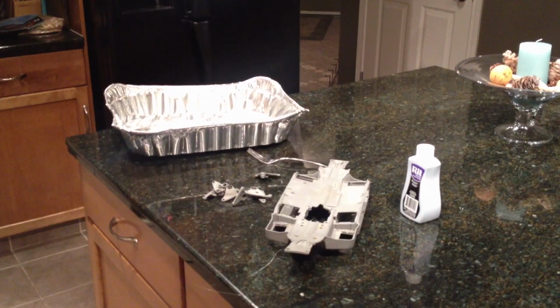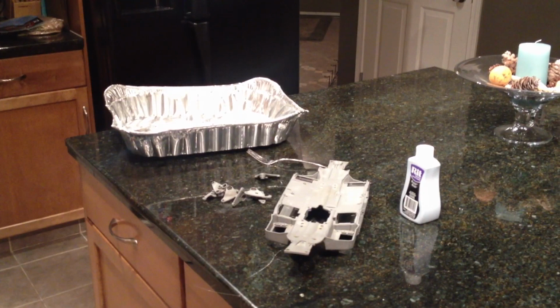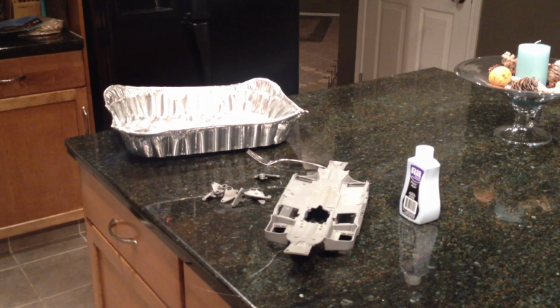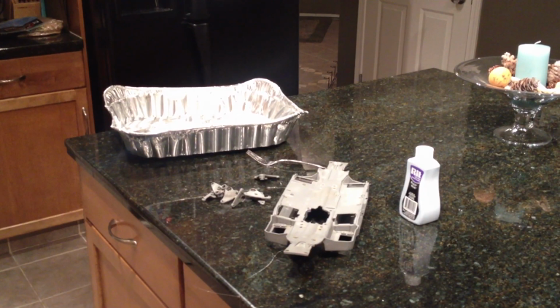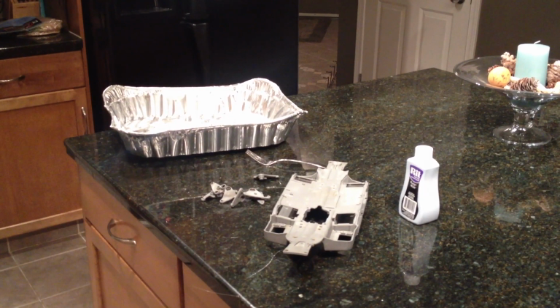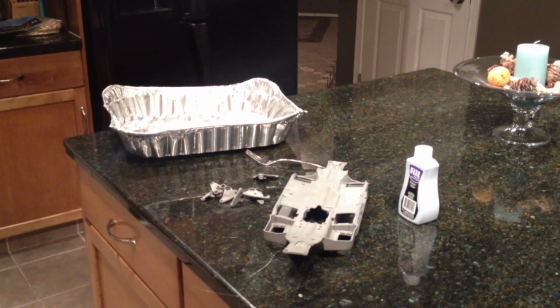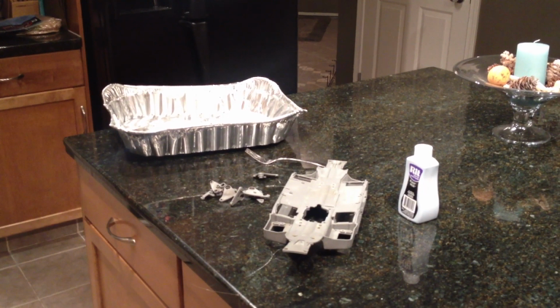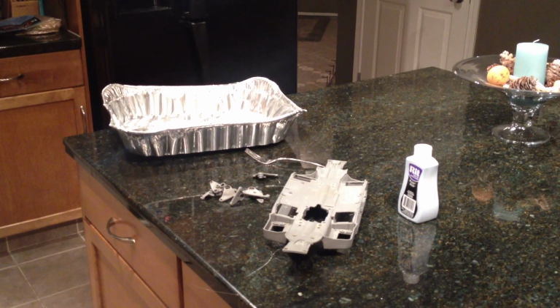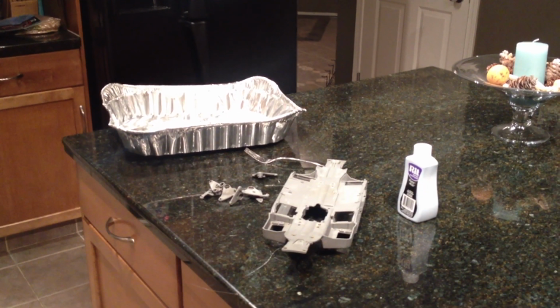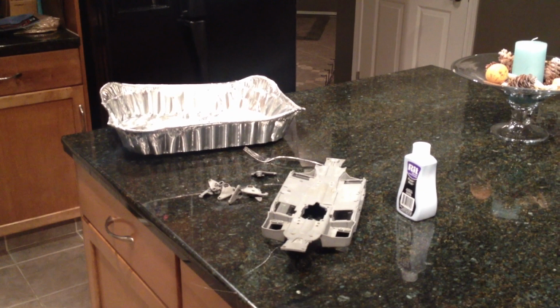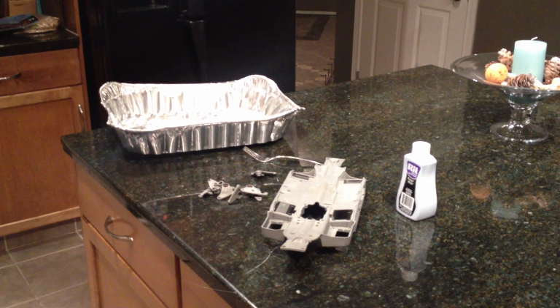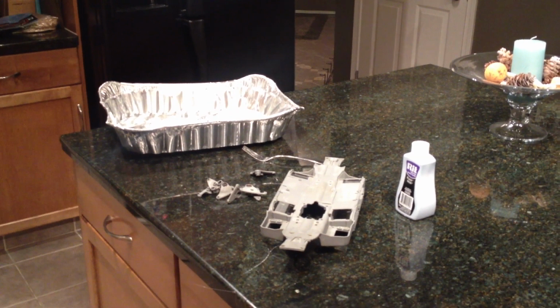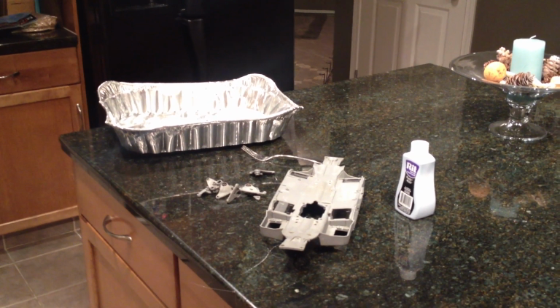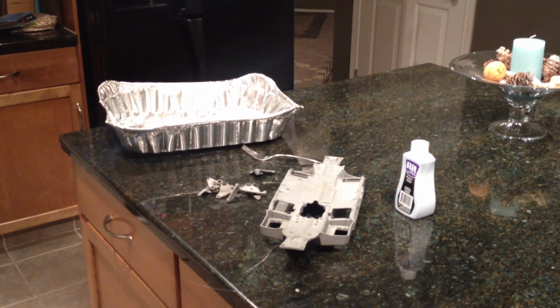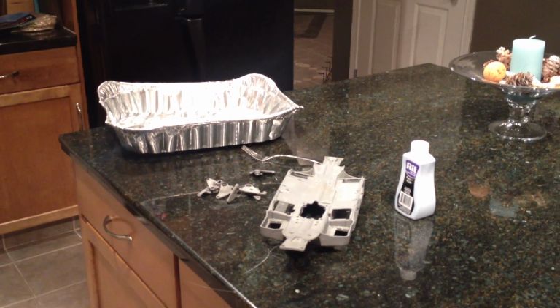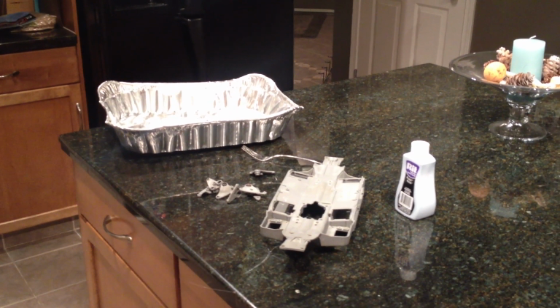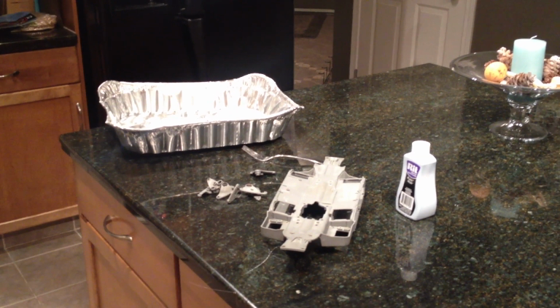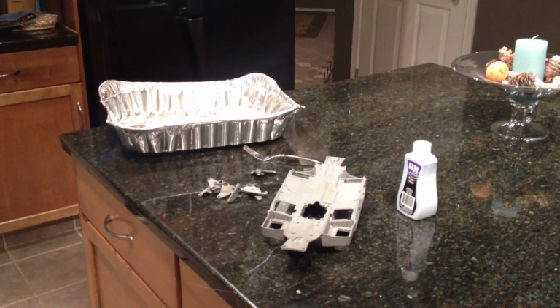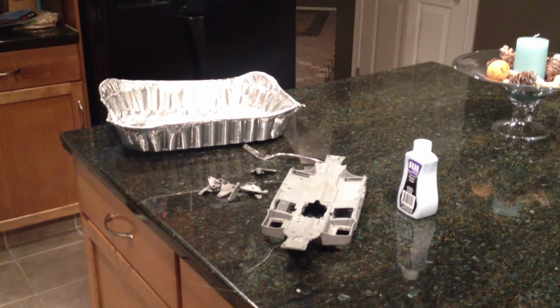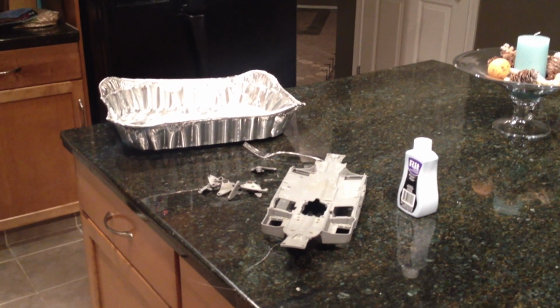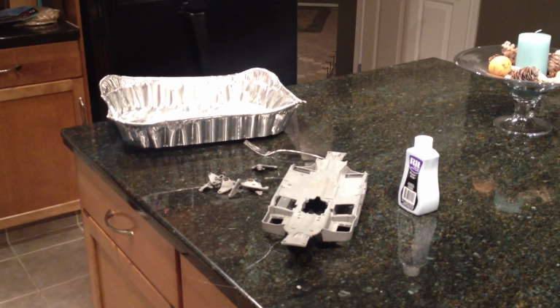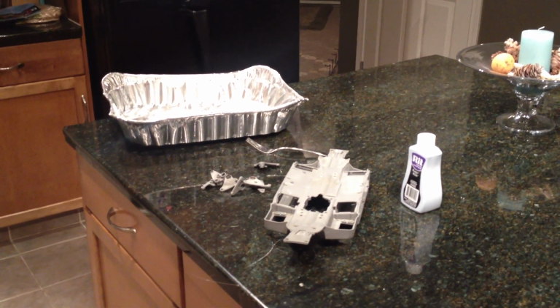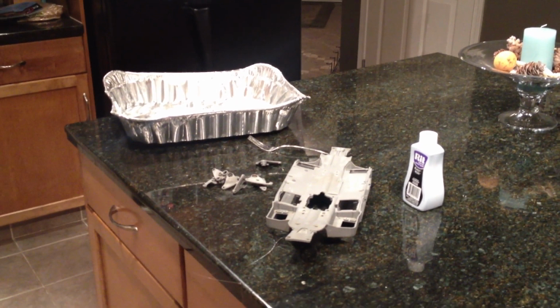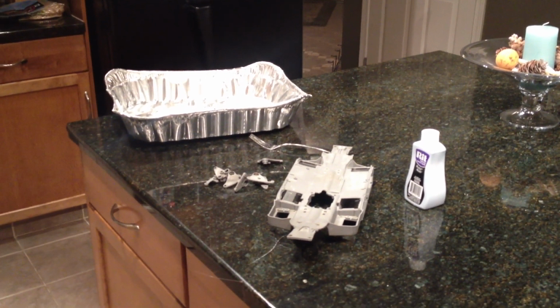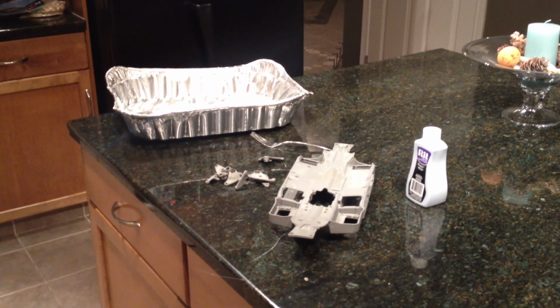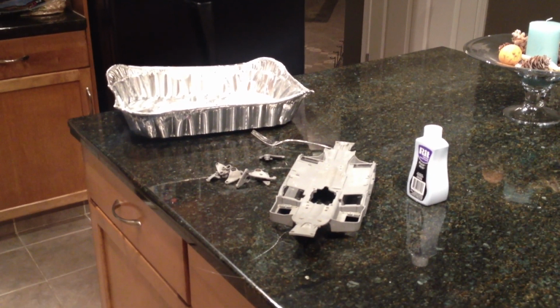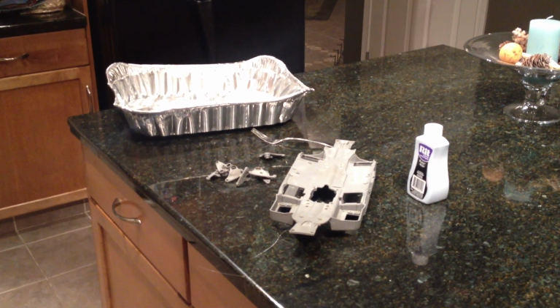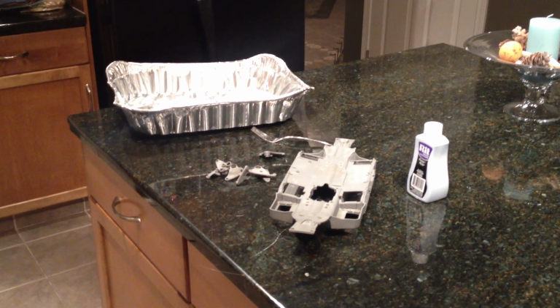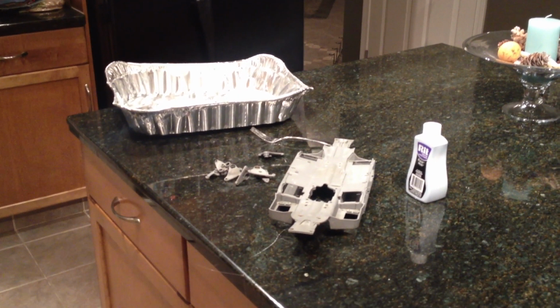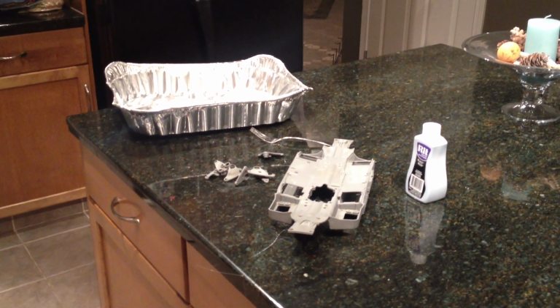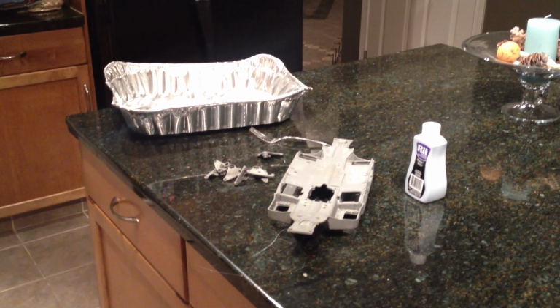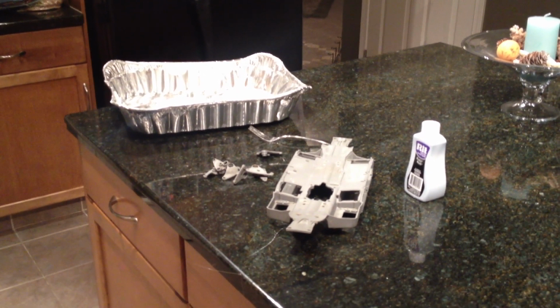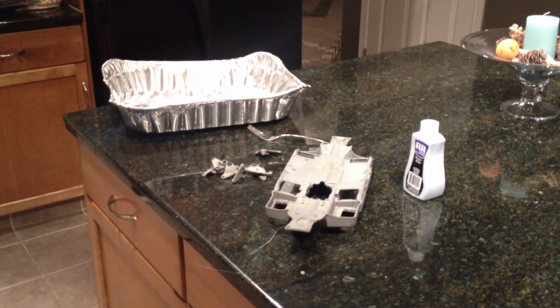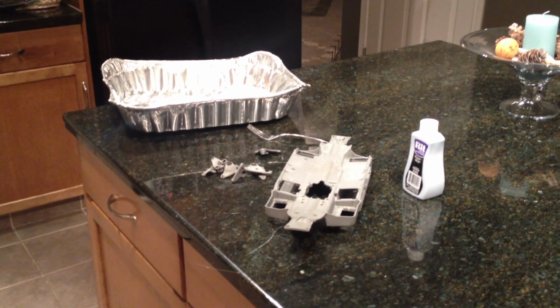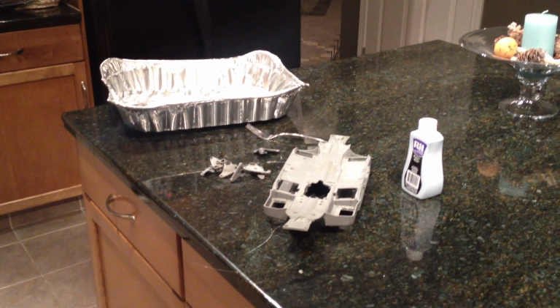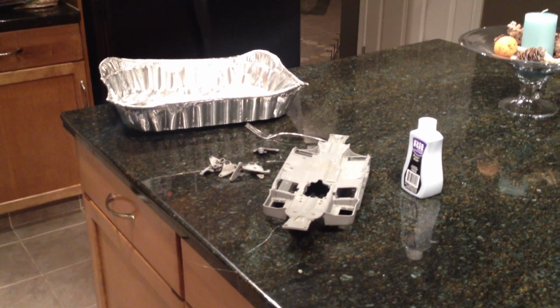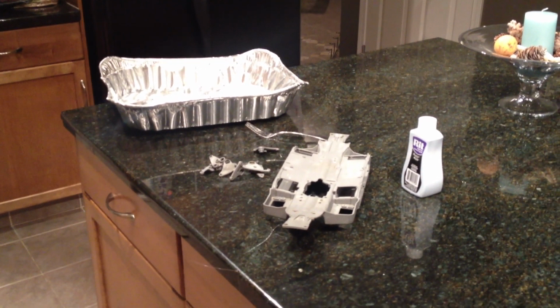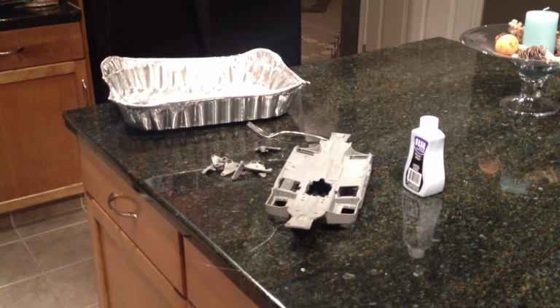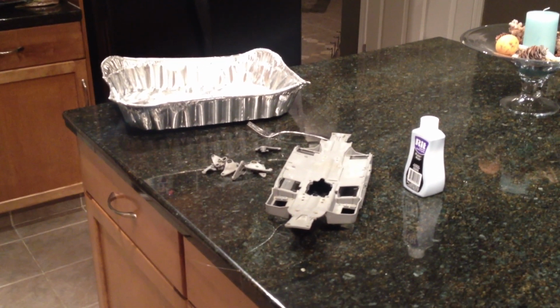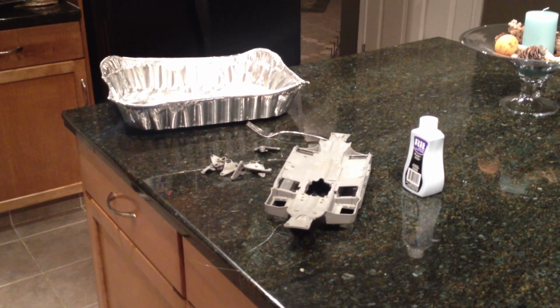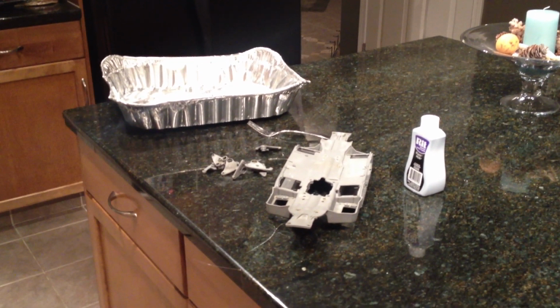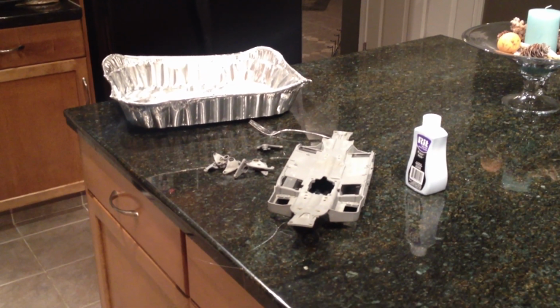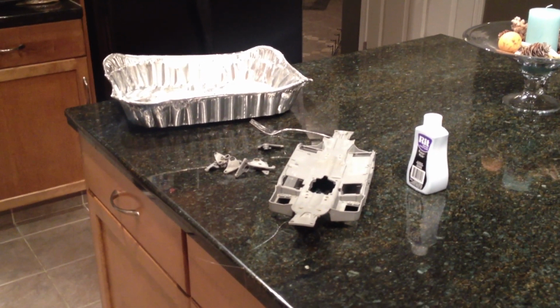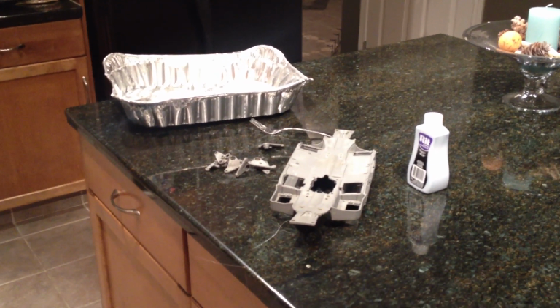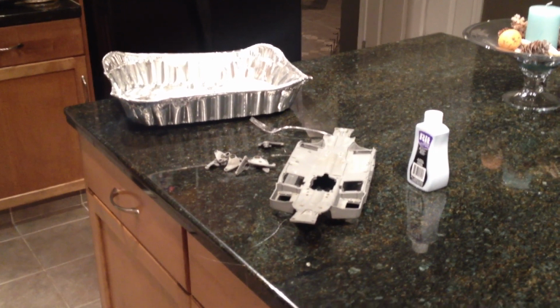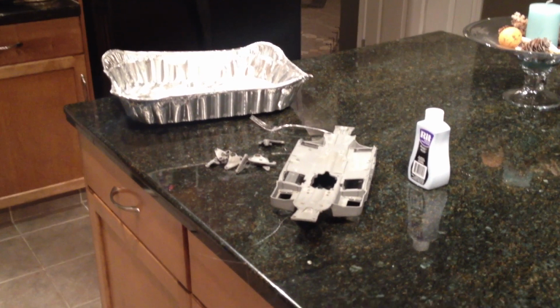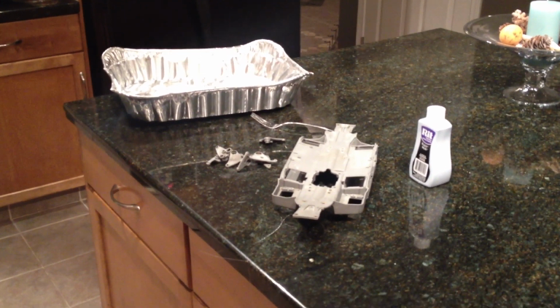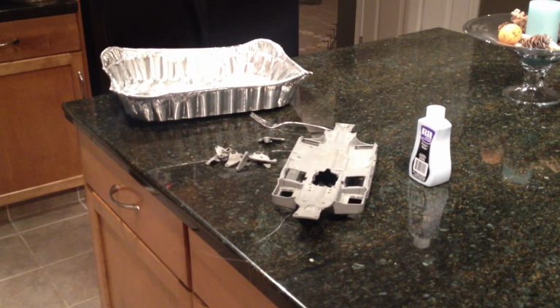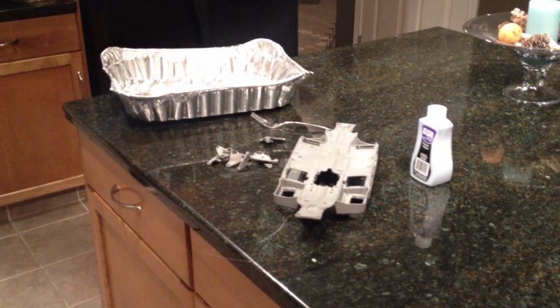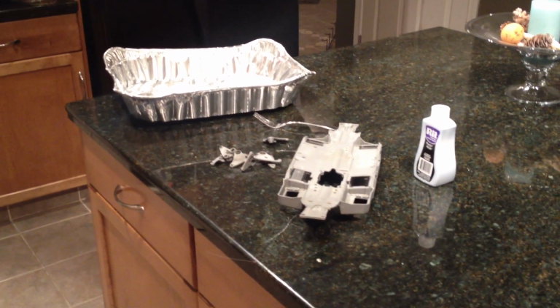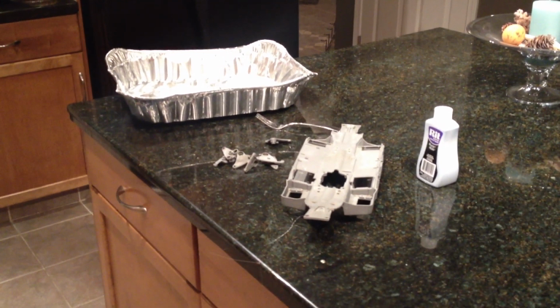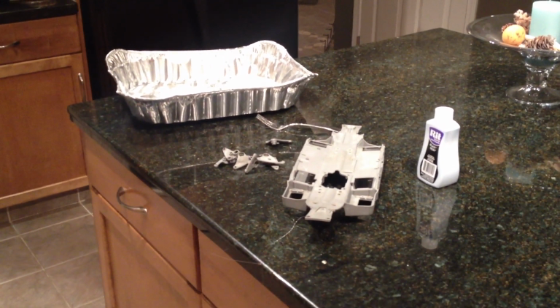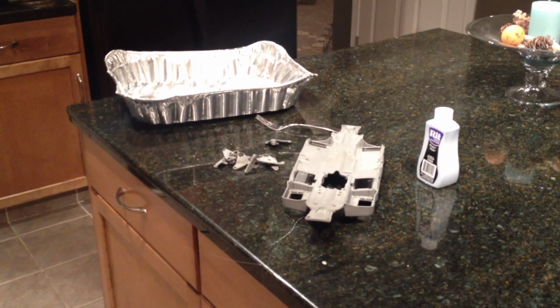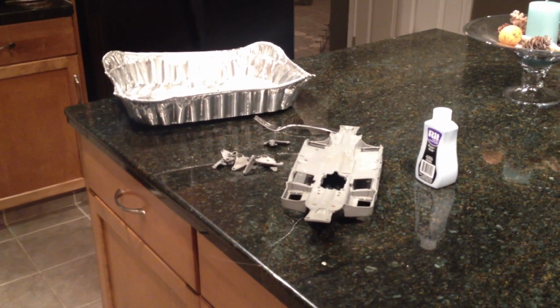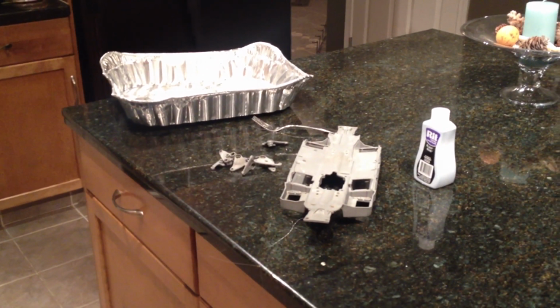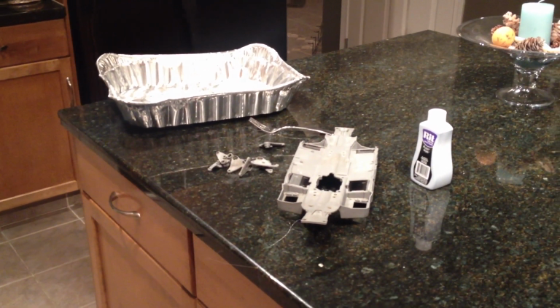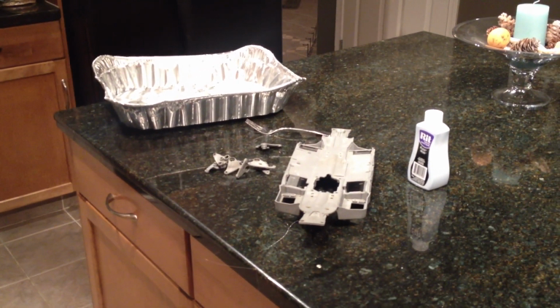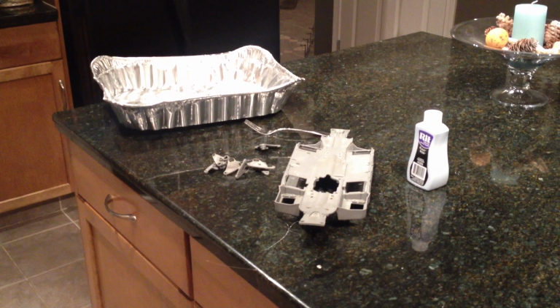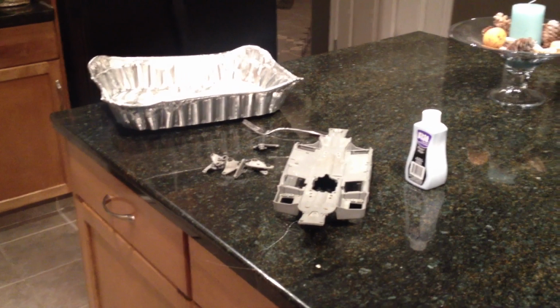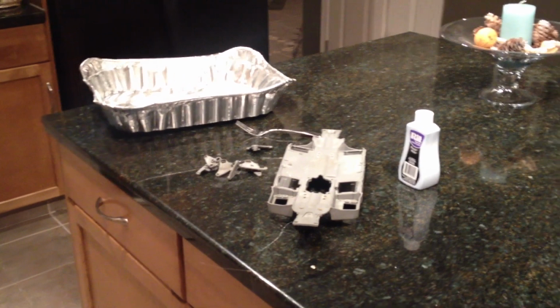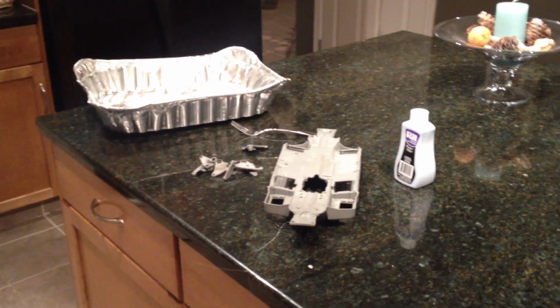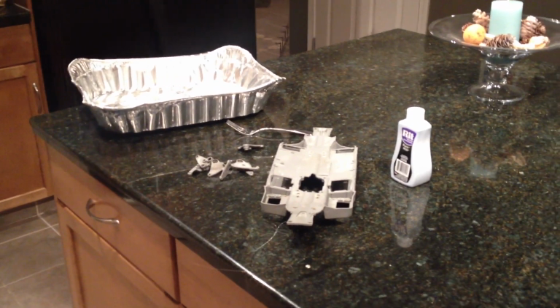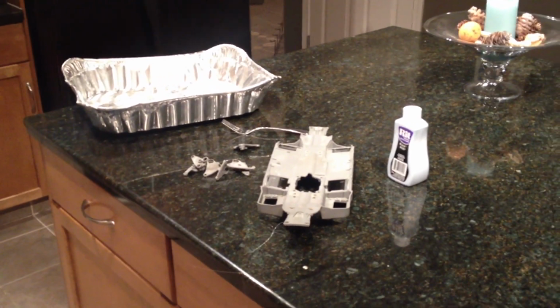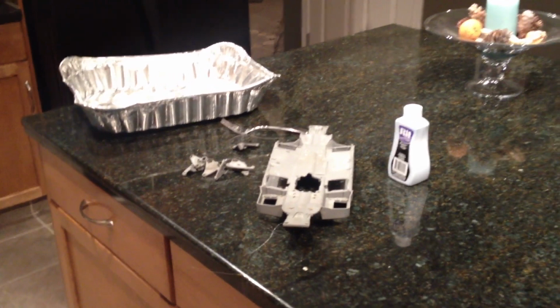Hey YouTube, it's CrazyRCGuy and today it's going to be a little tutorial on how to dye RC parts. So let's go ahead and get started.